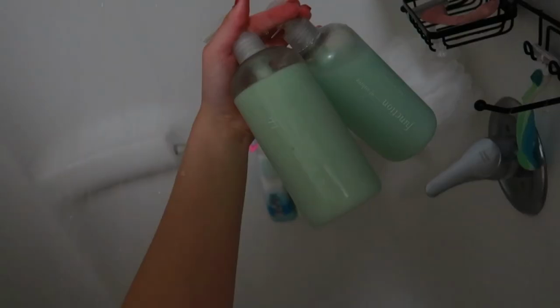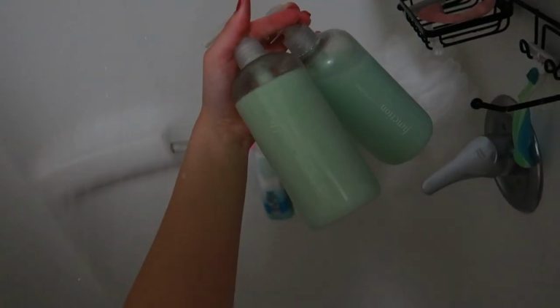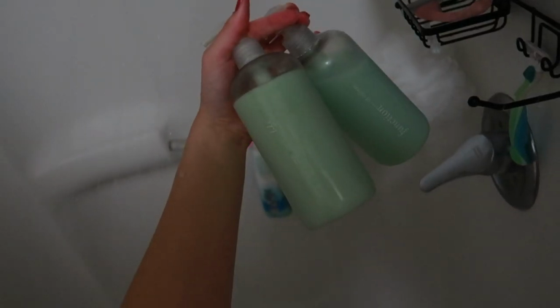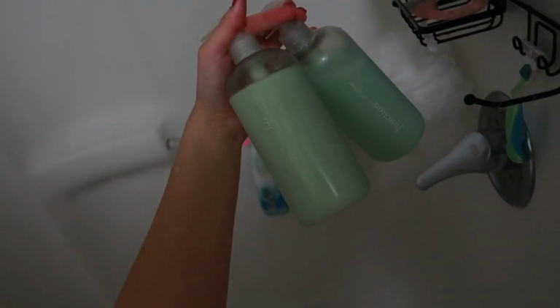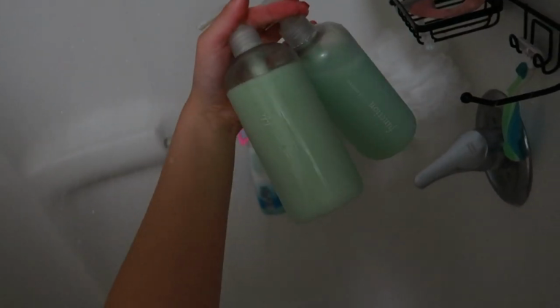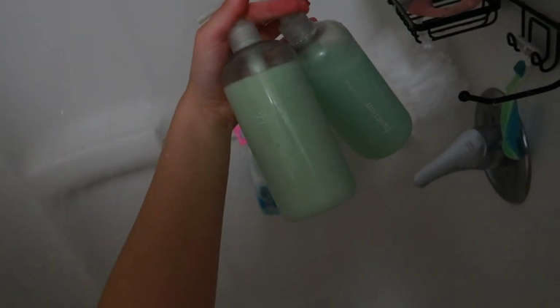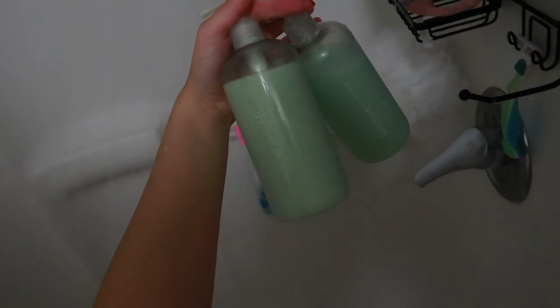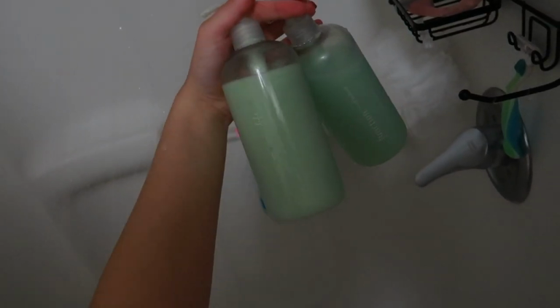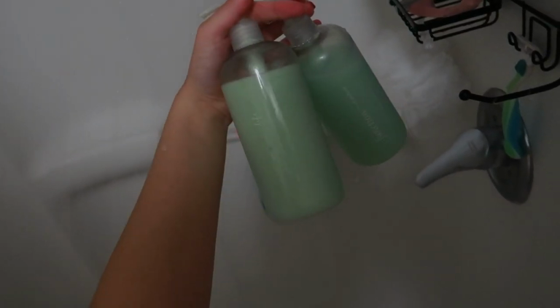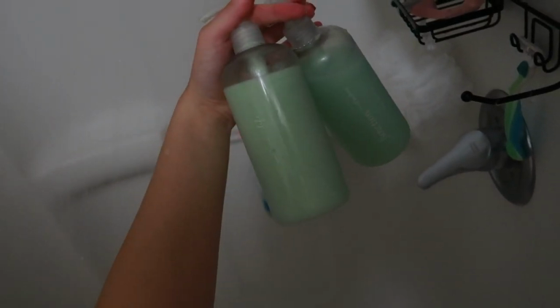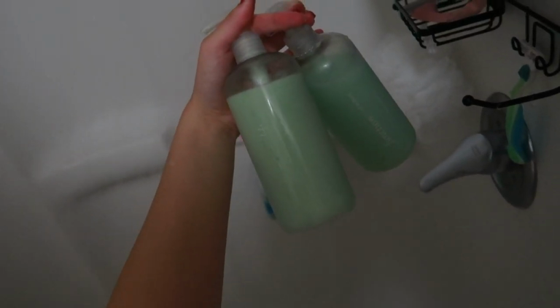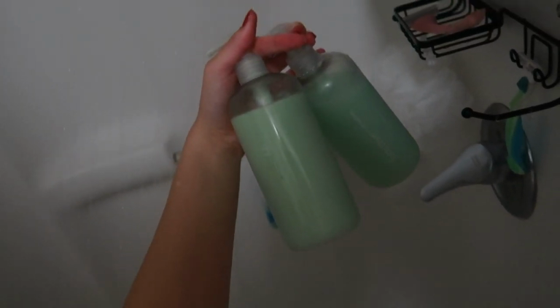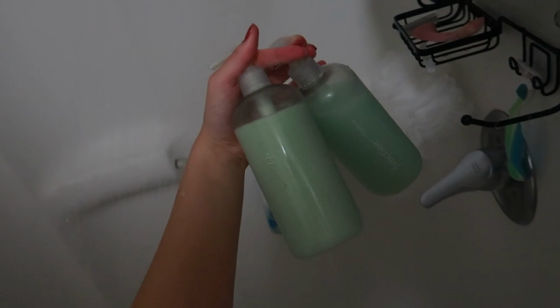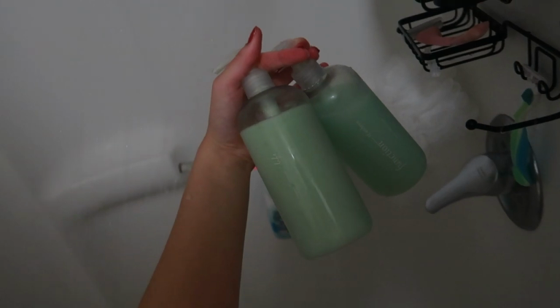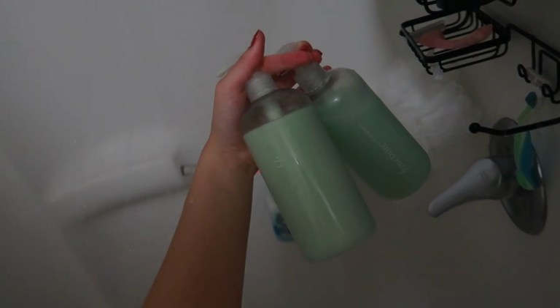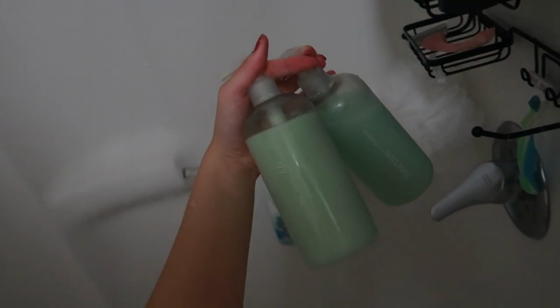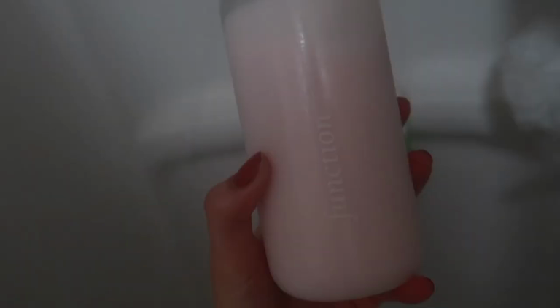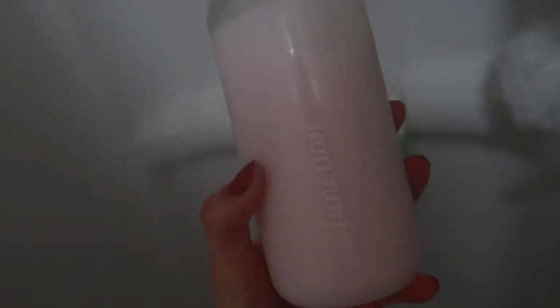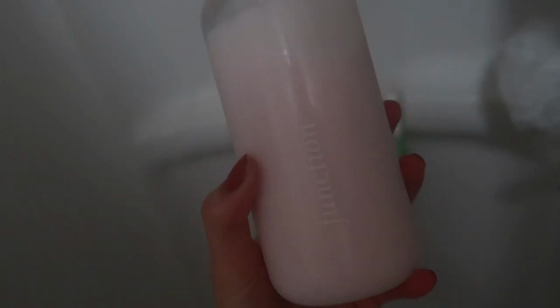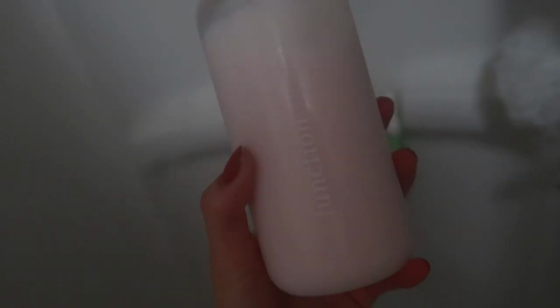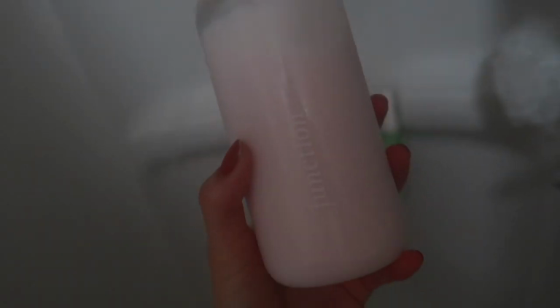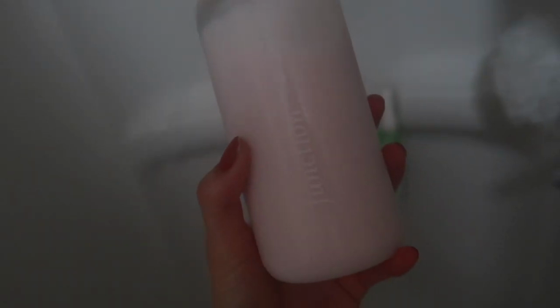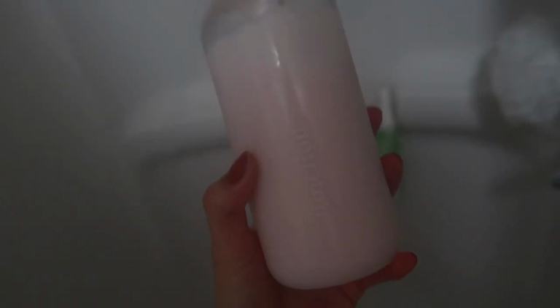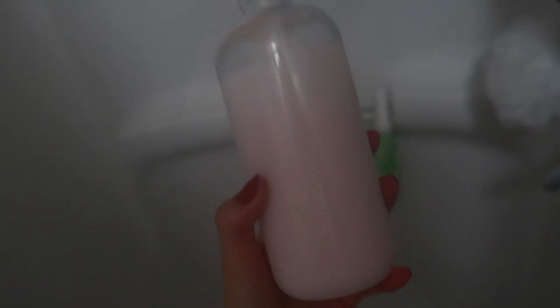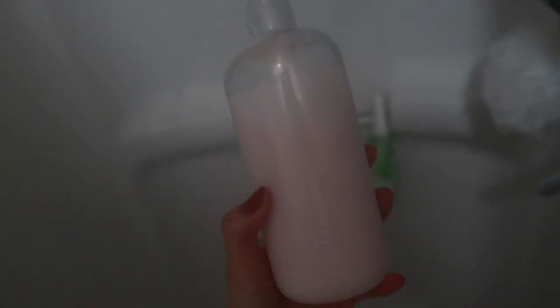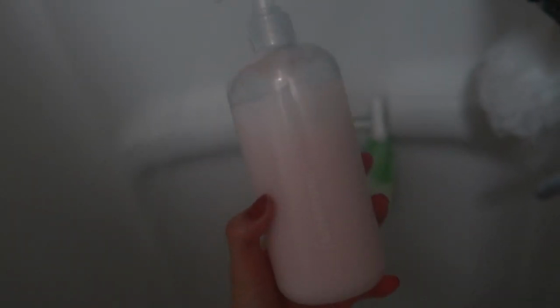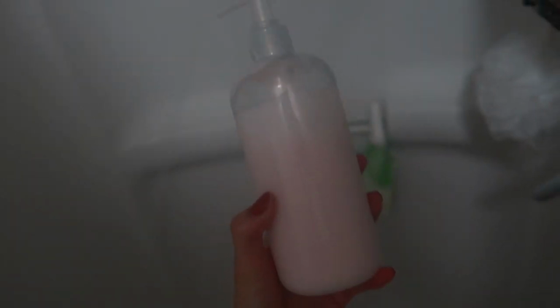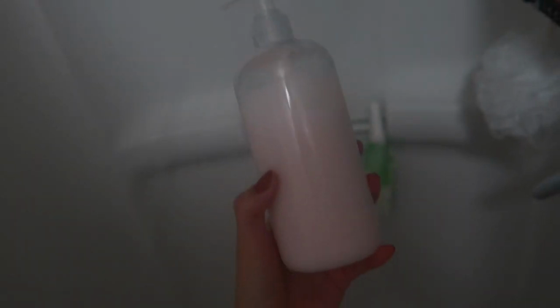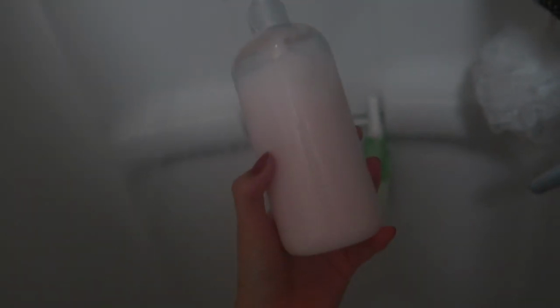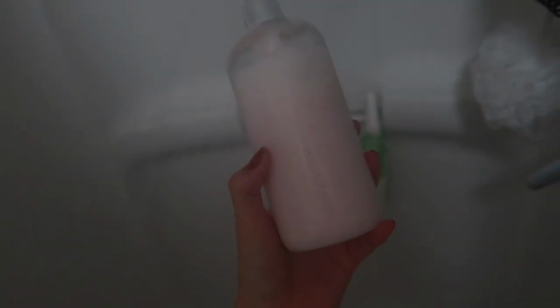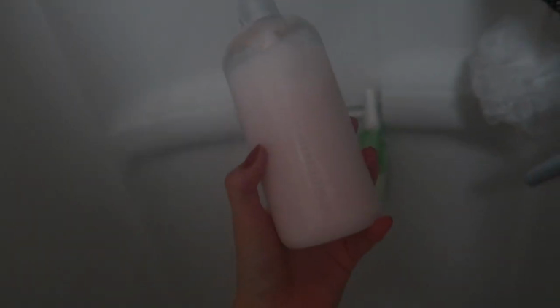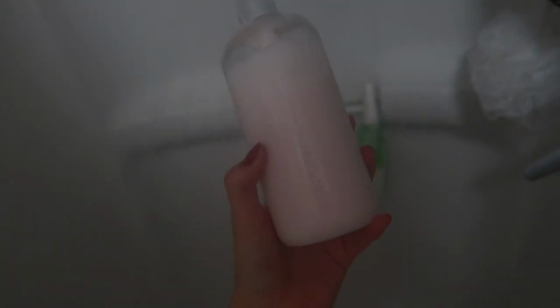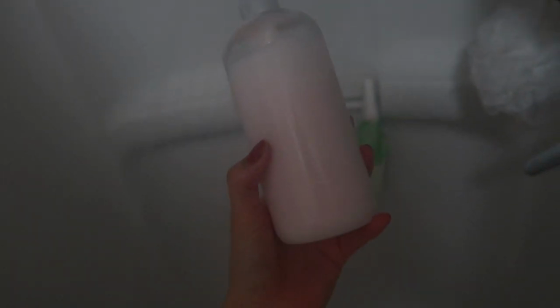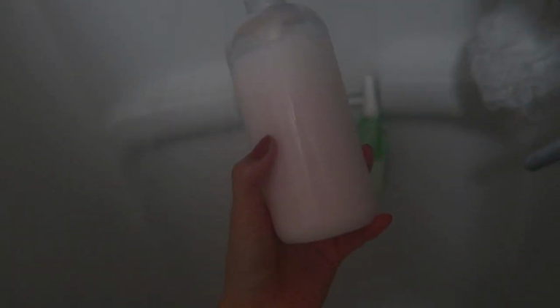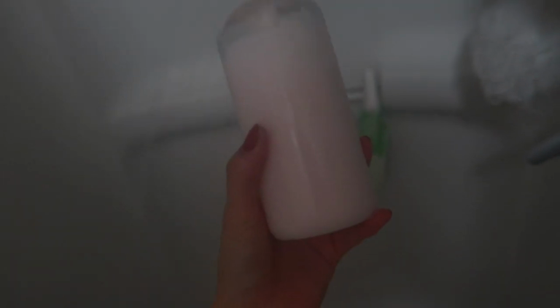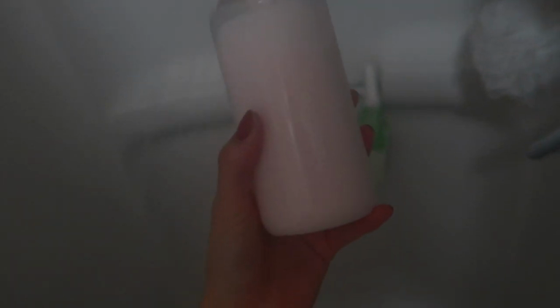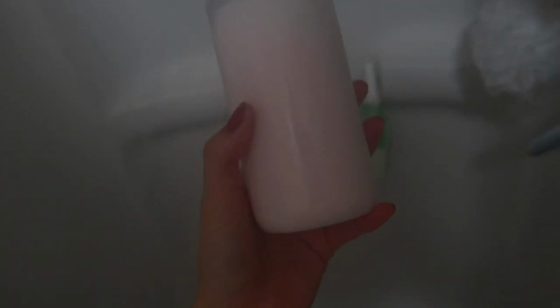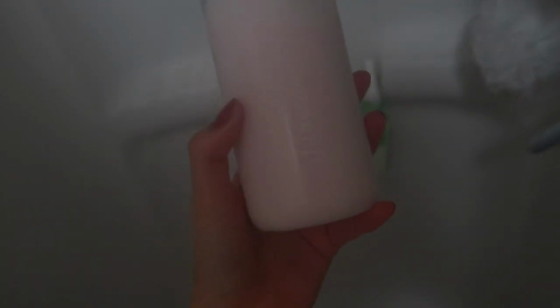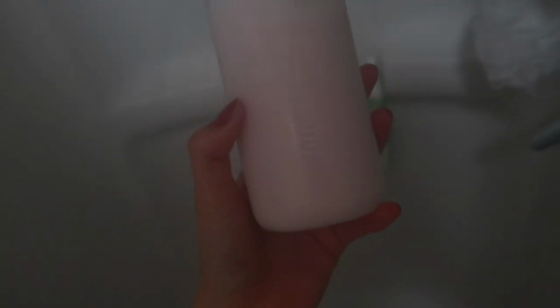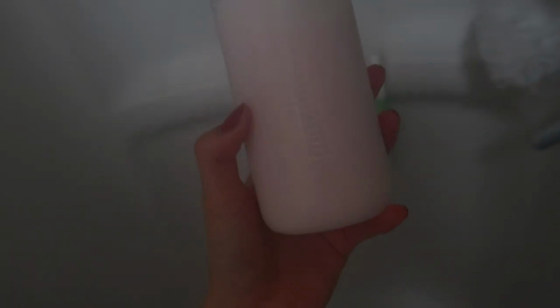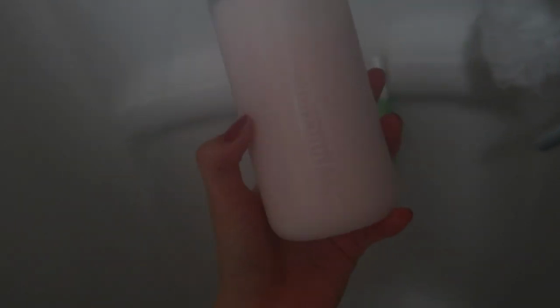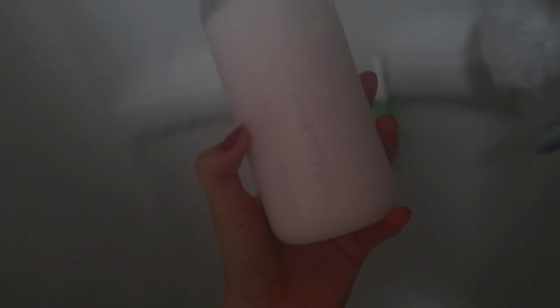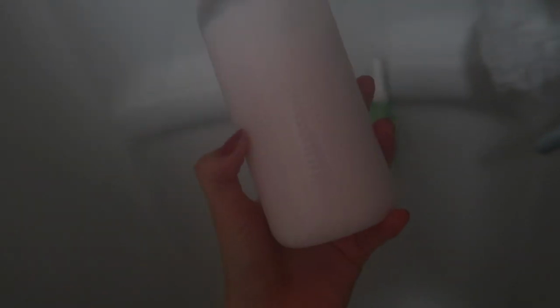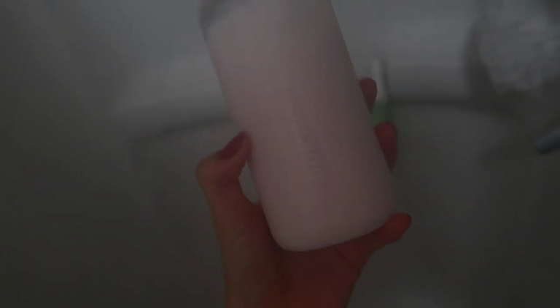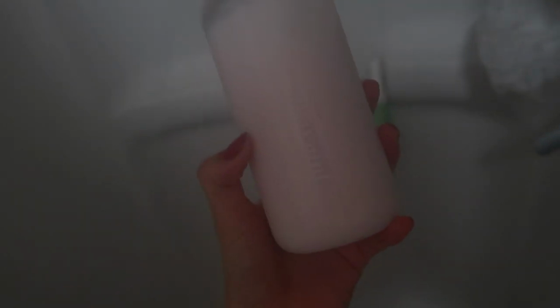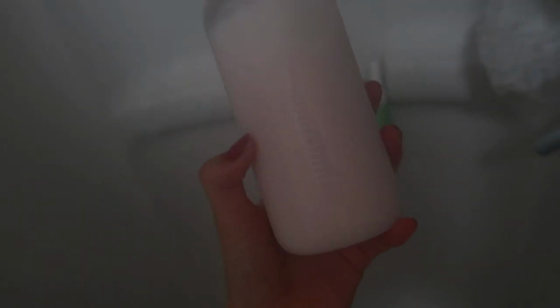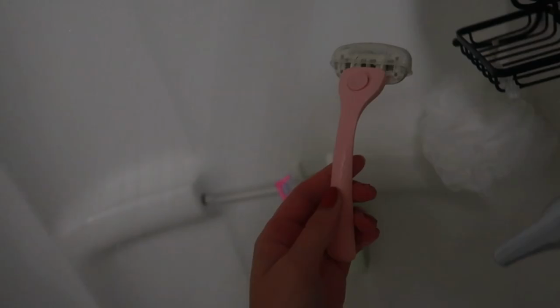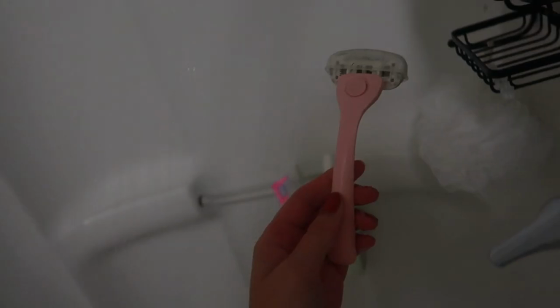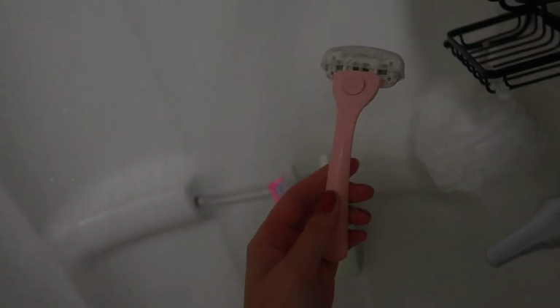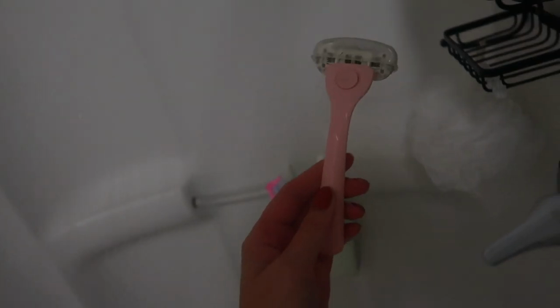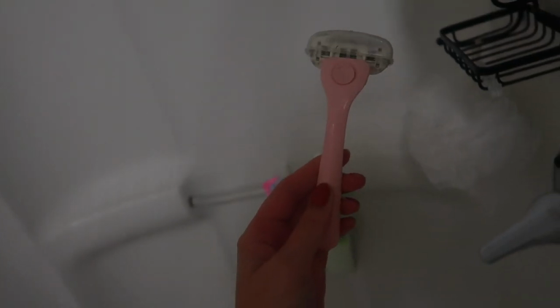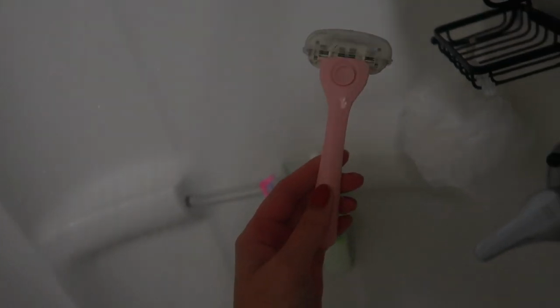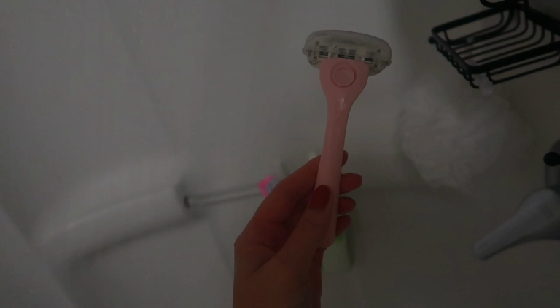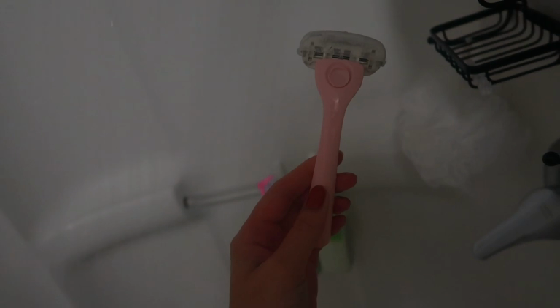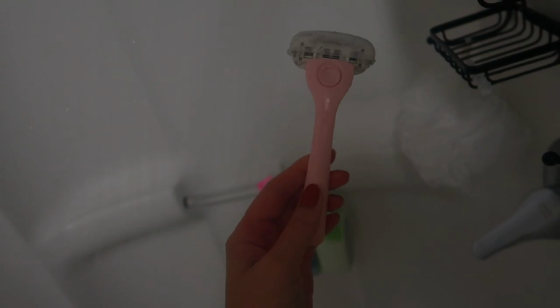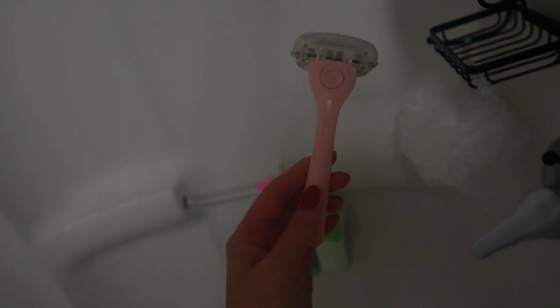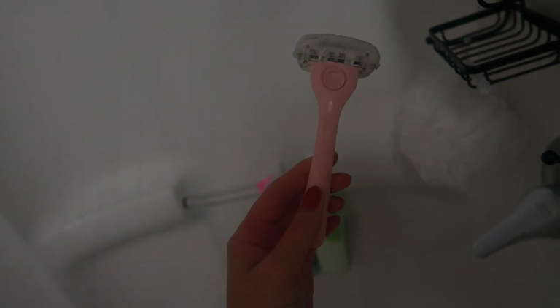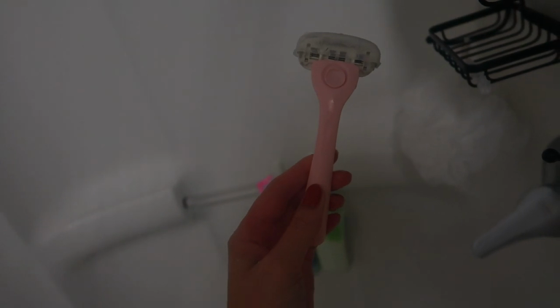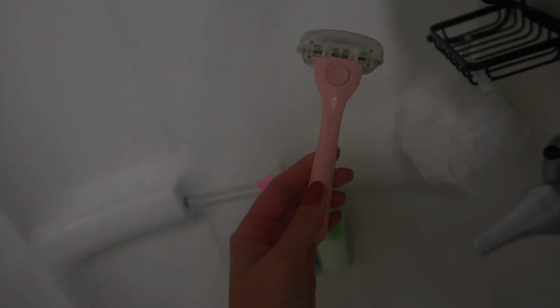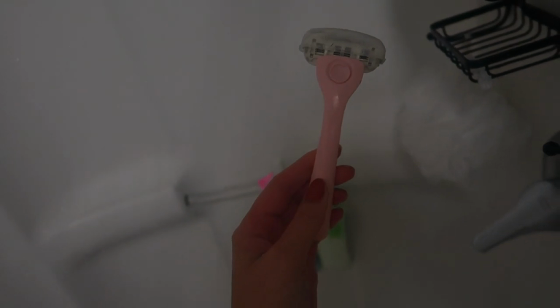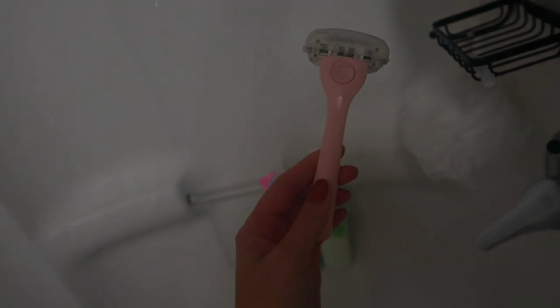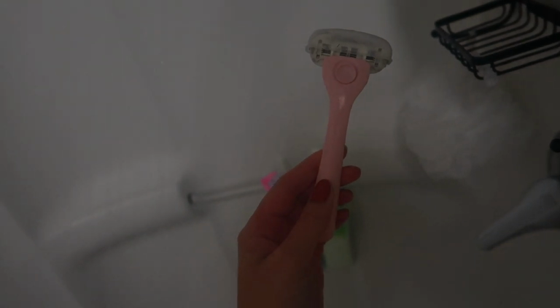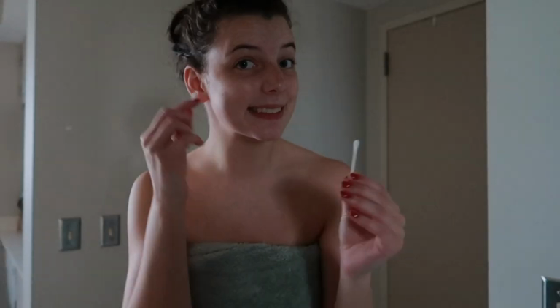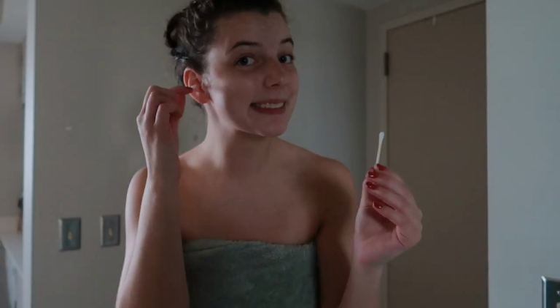And then after all of this I take my shower. I've been using Function of Beauty for my hair and body, and then I use the Billie razor, which I love.